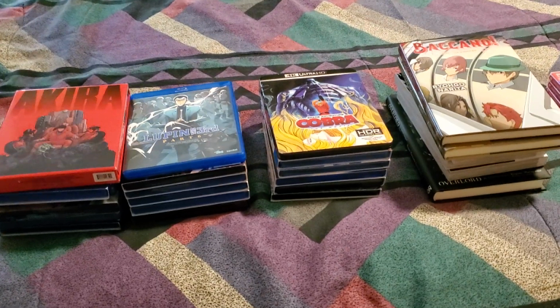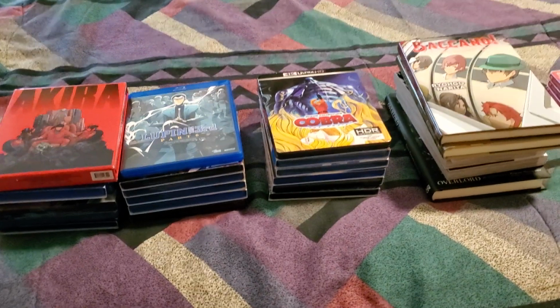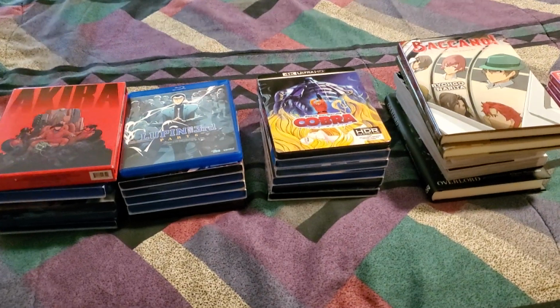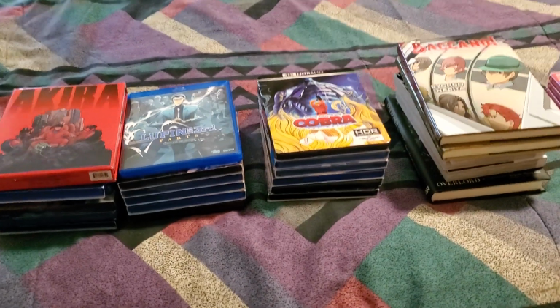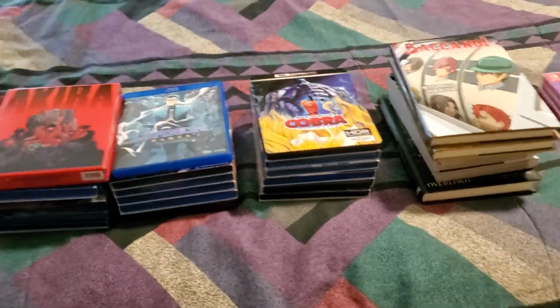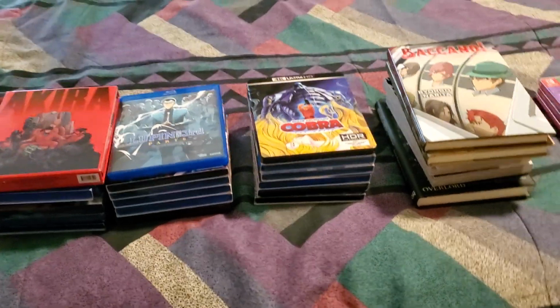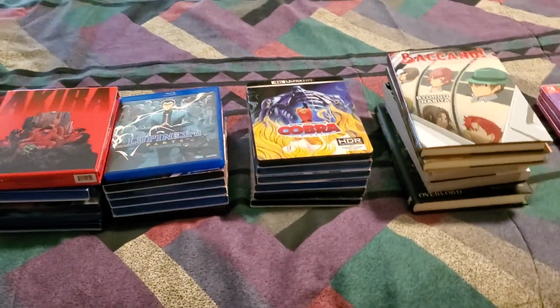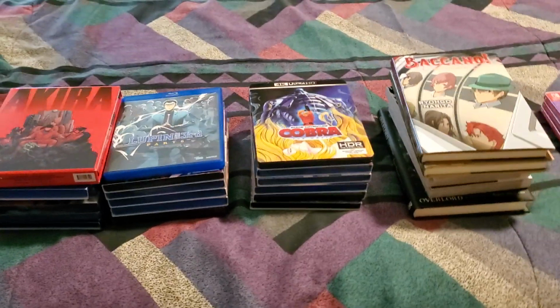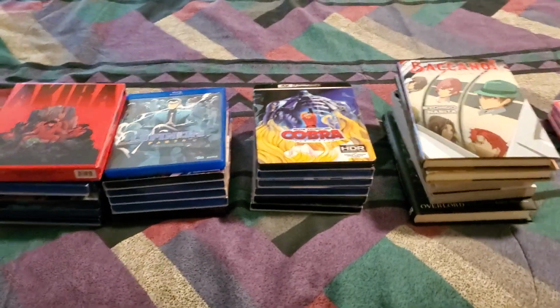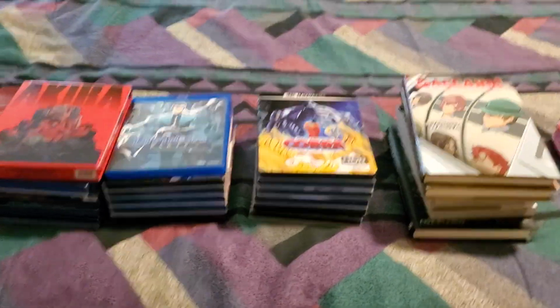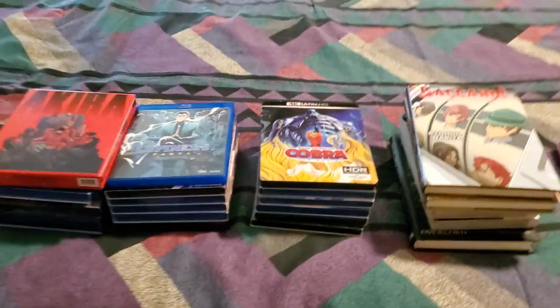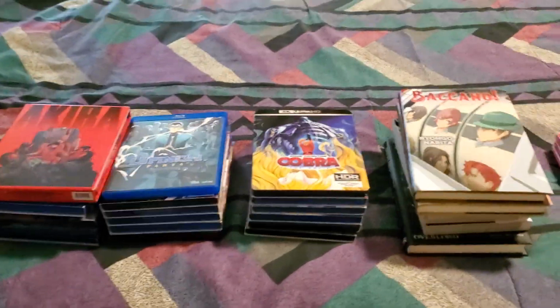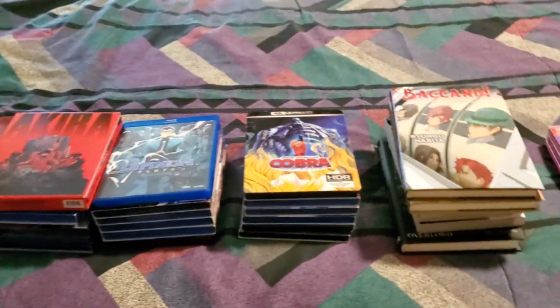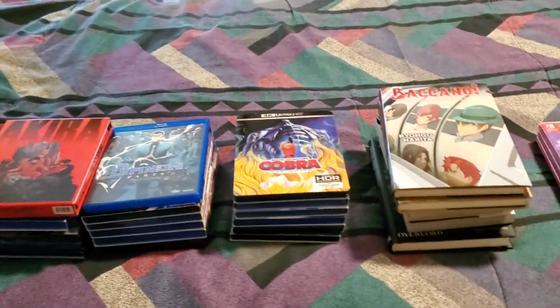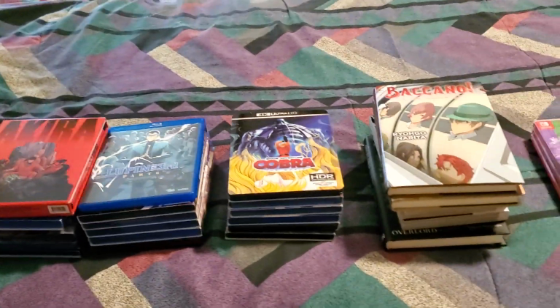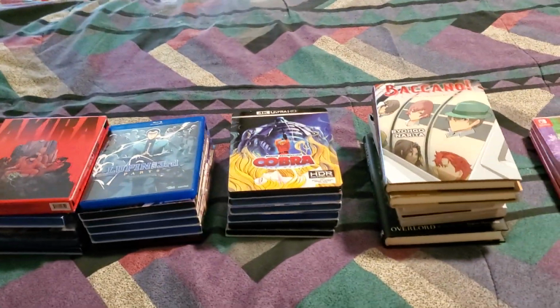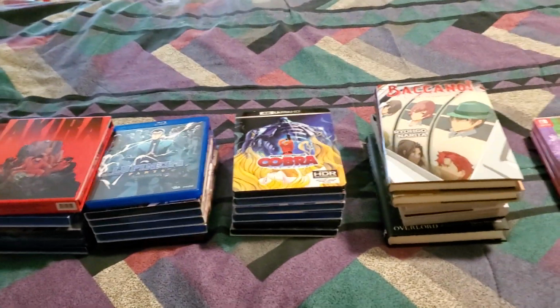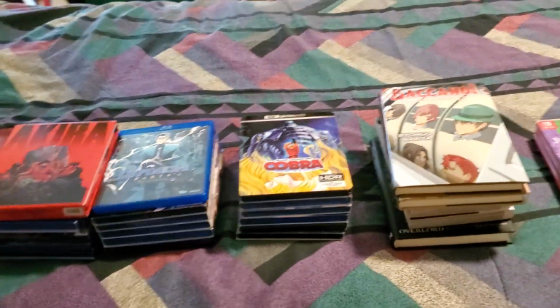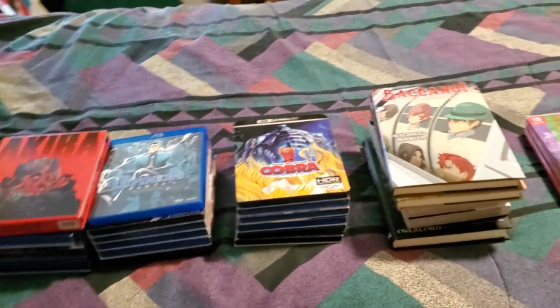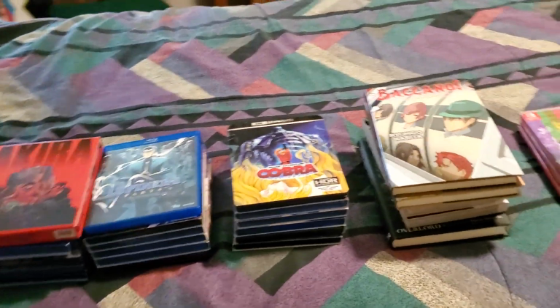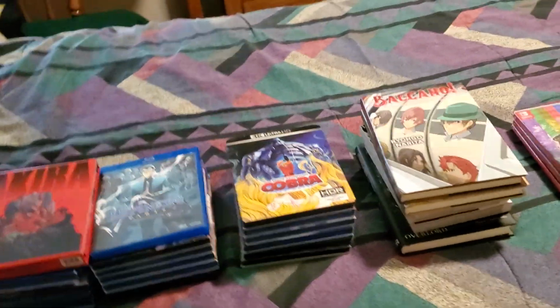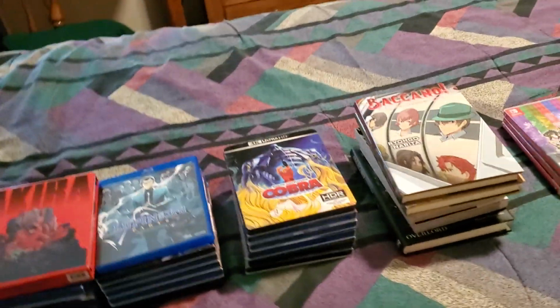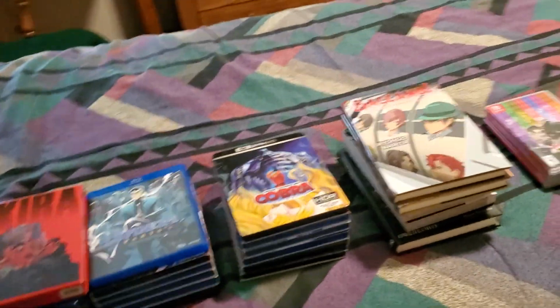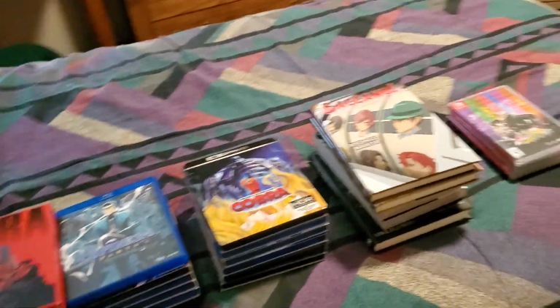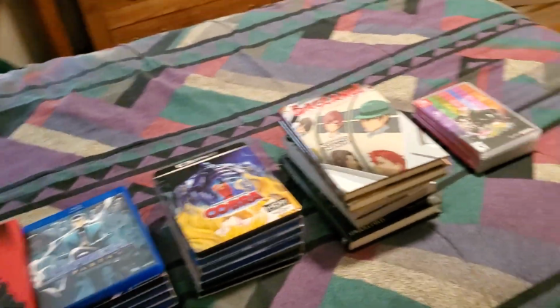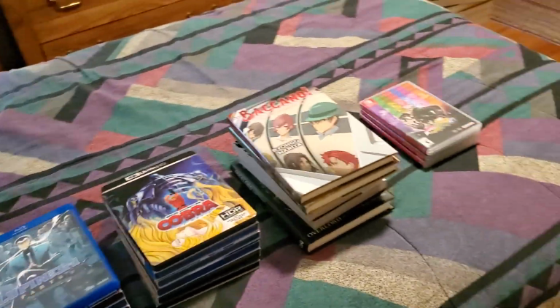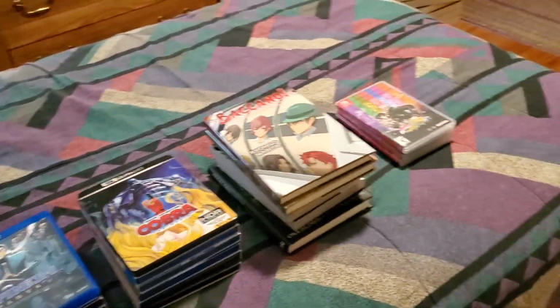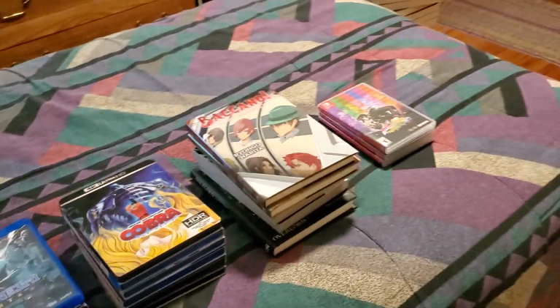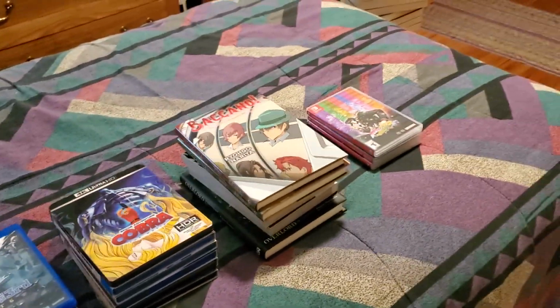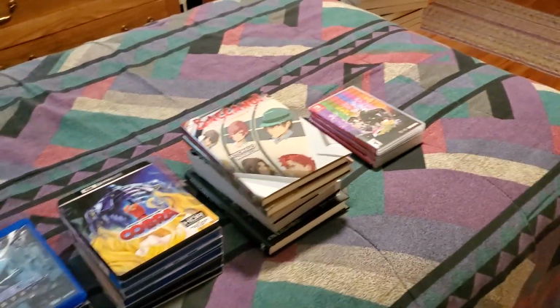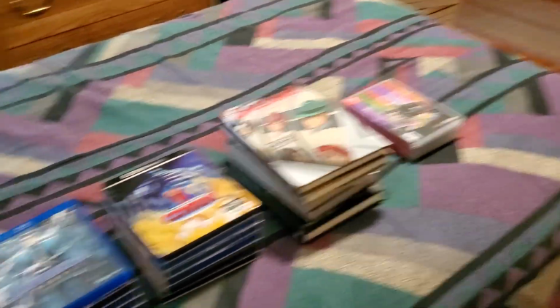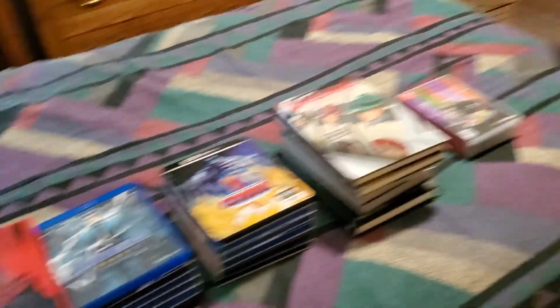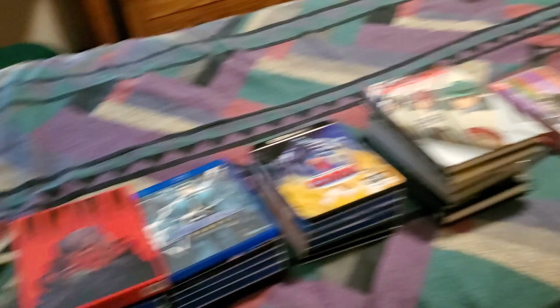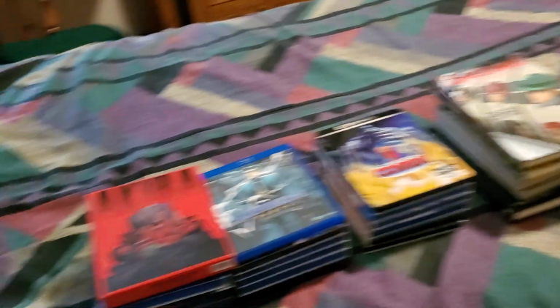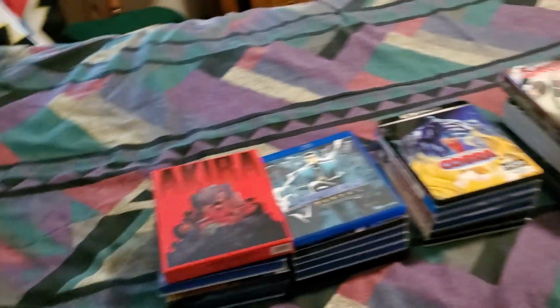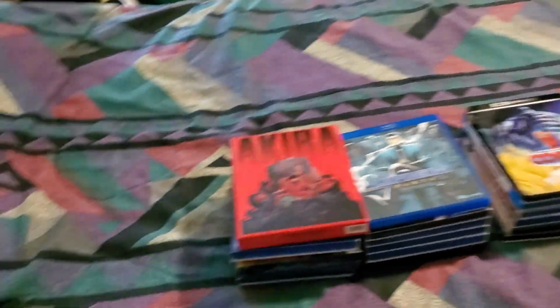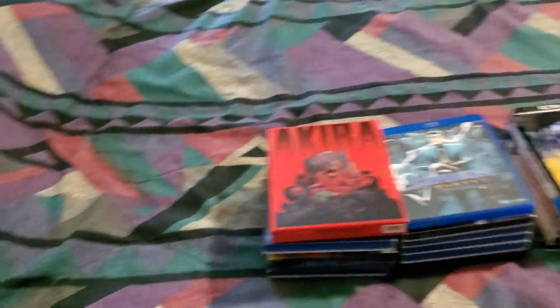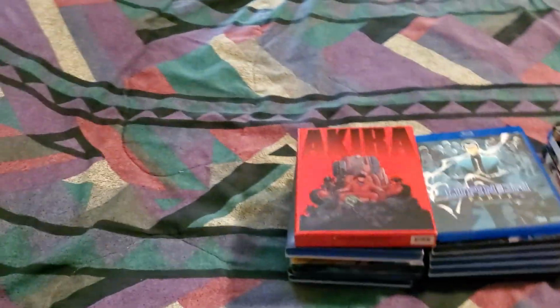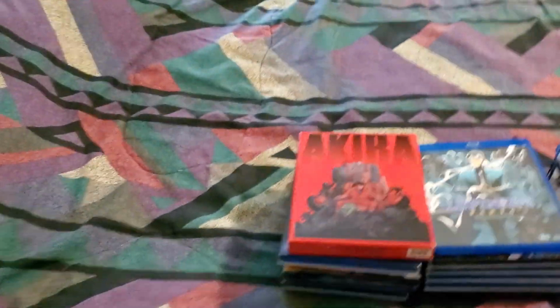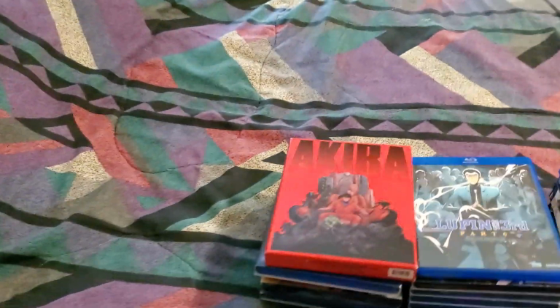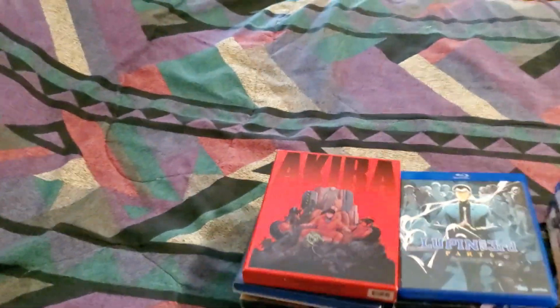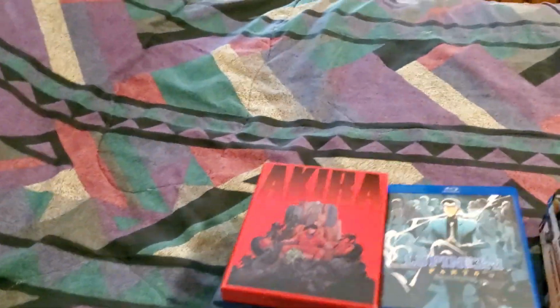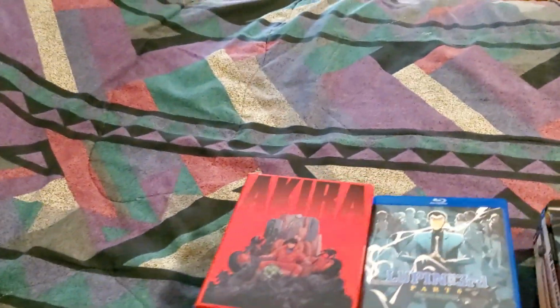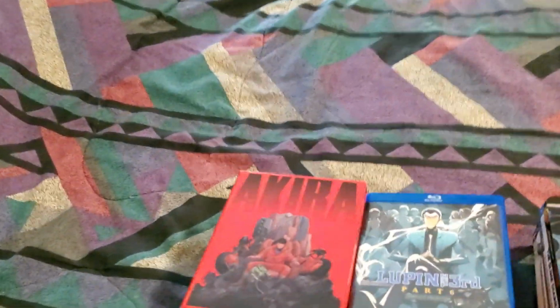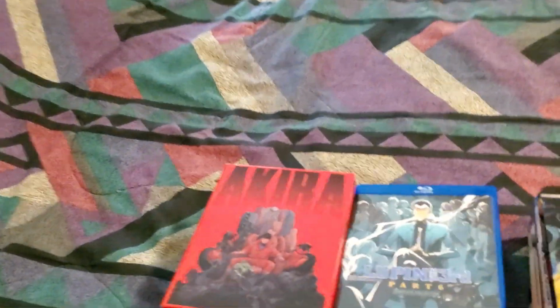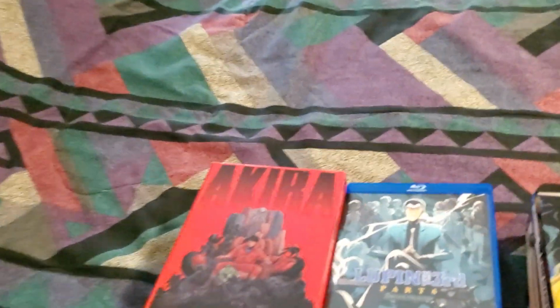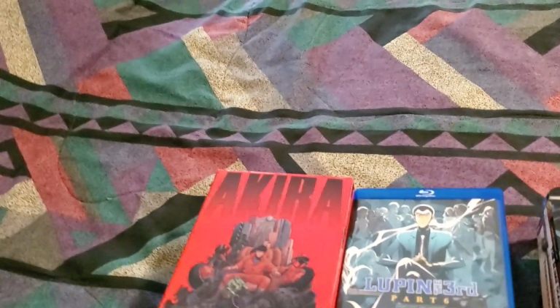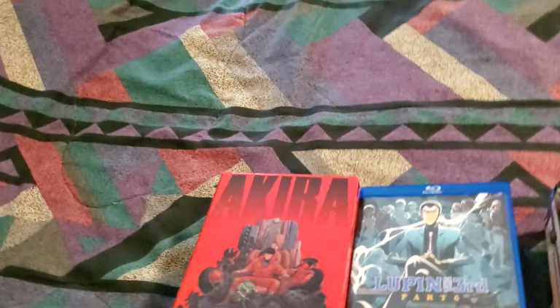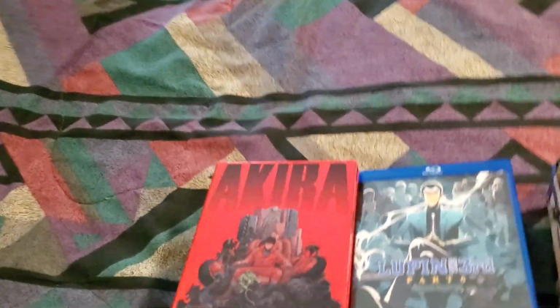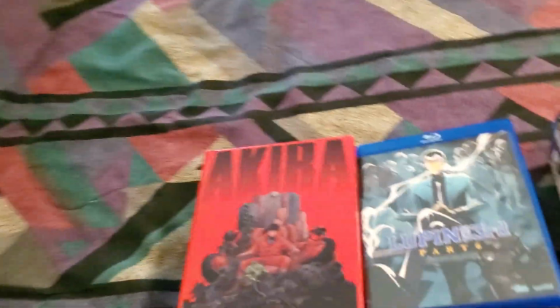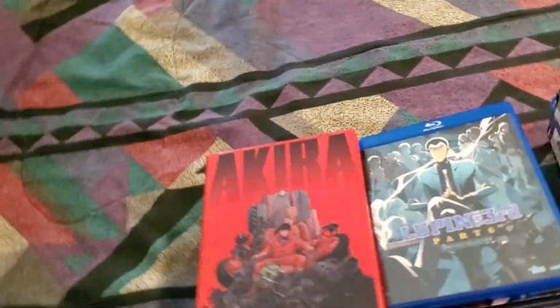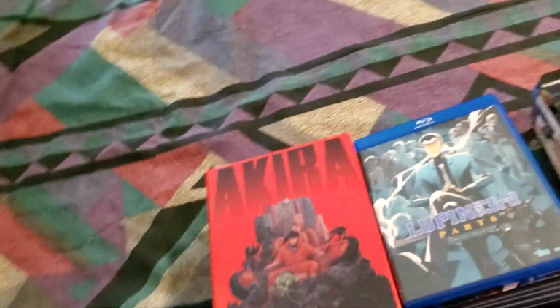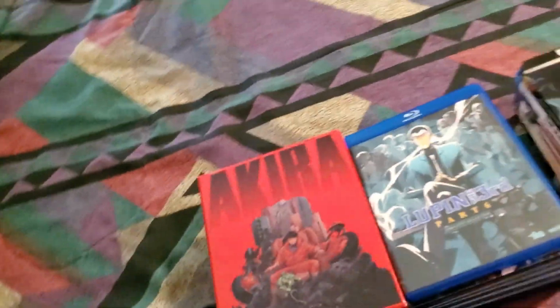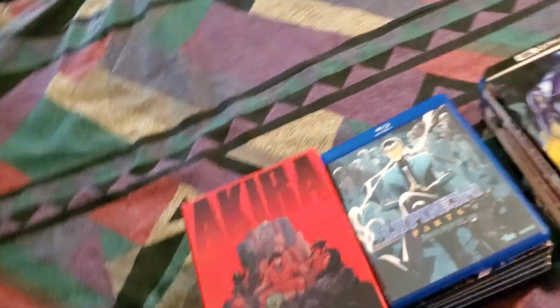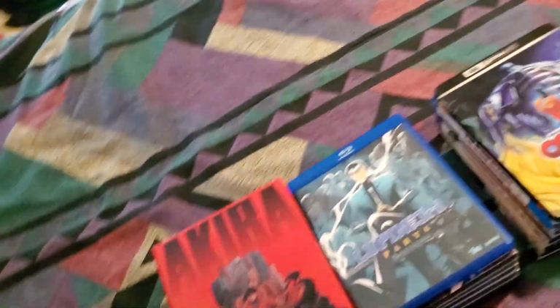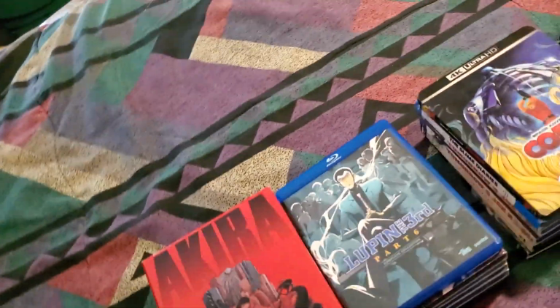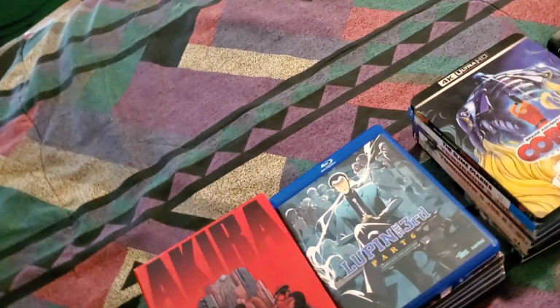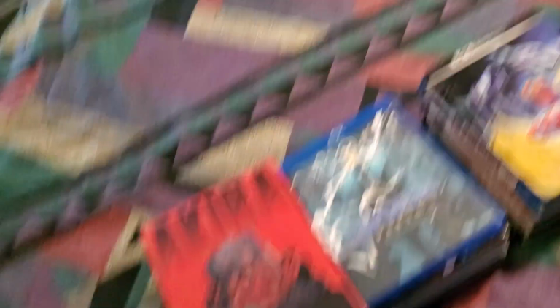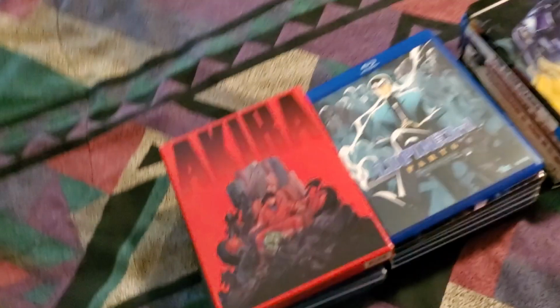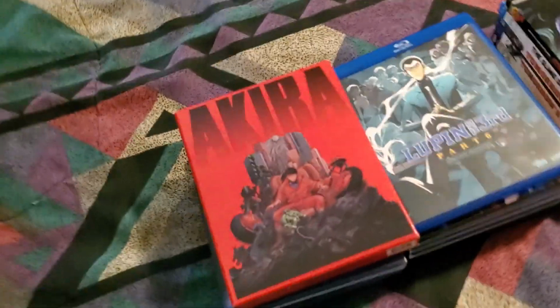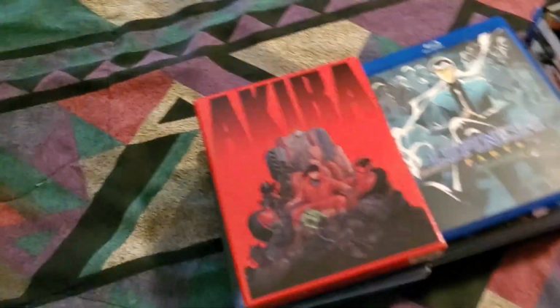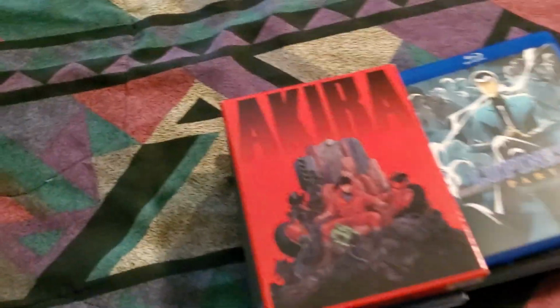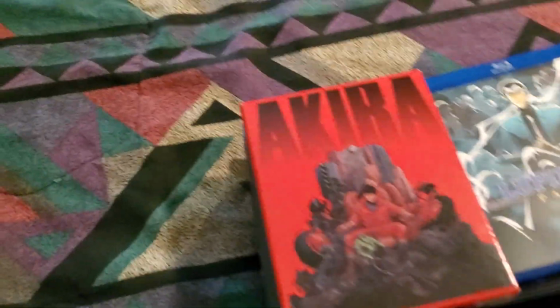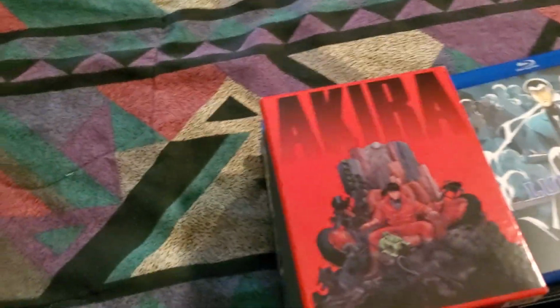Hey guys, ReachU753 here, back with another collection update. You know why you're here, let's get started.